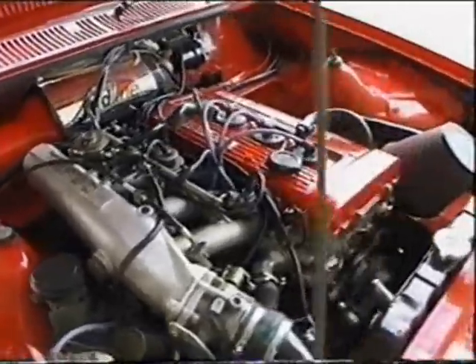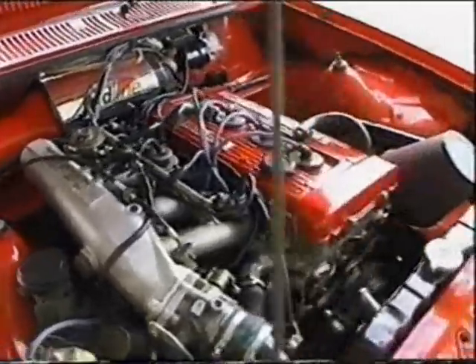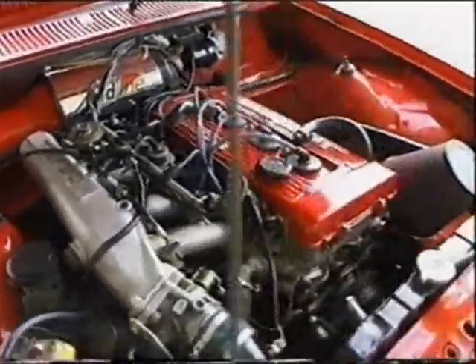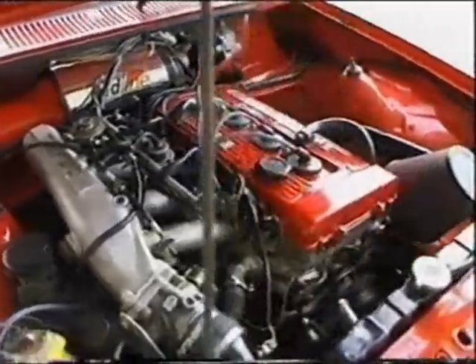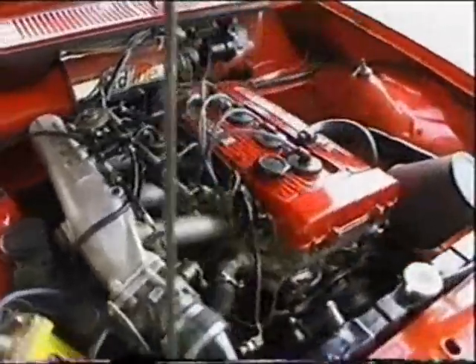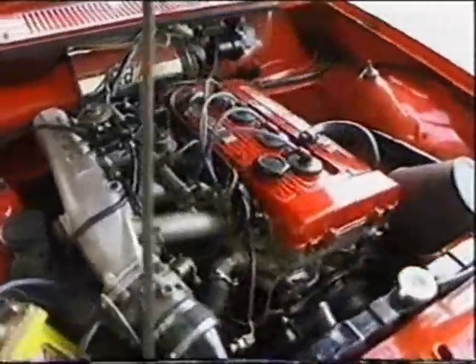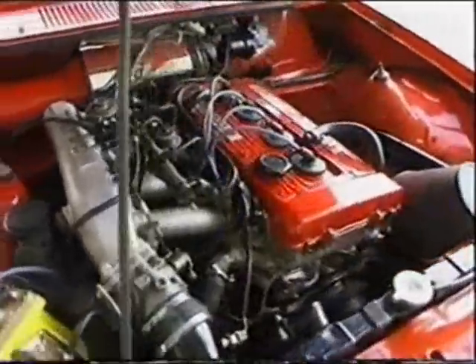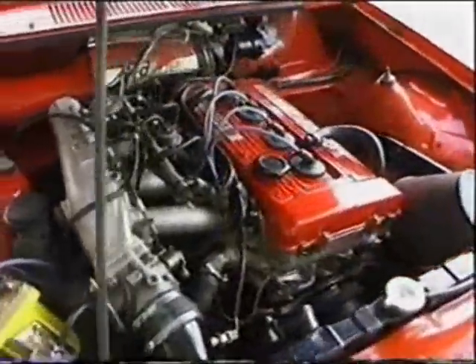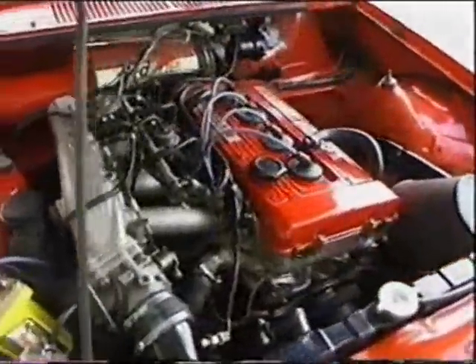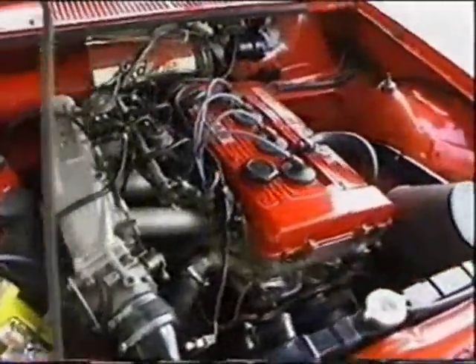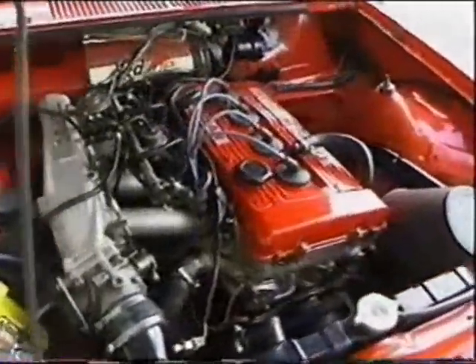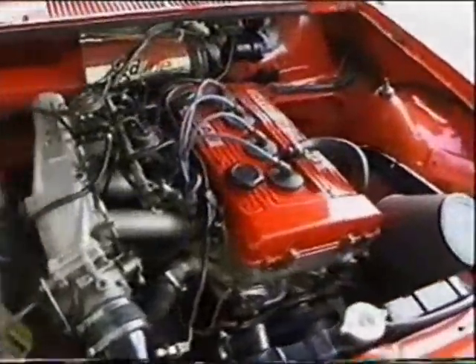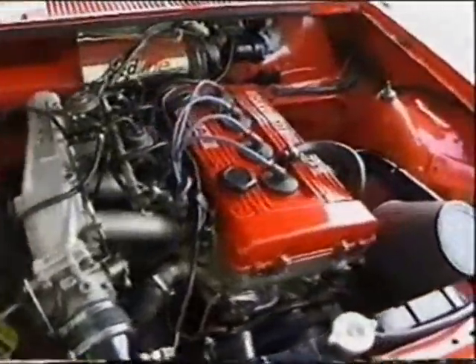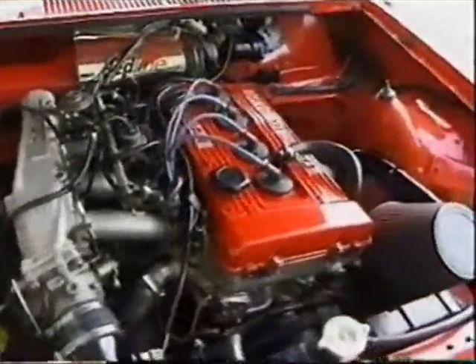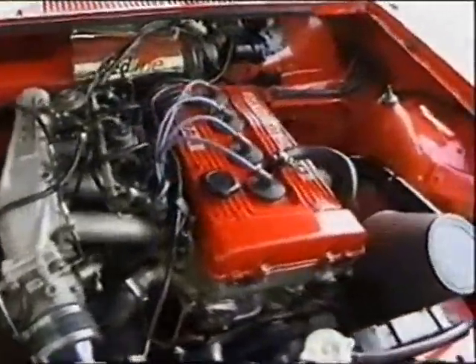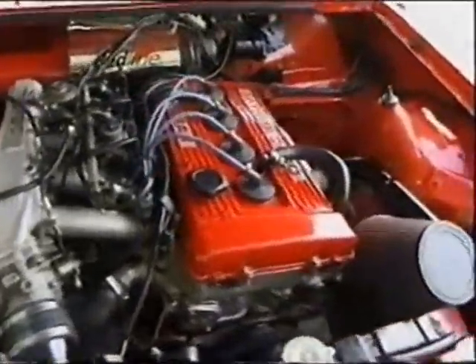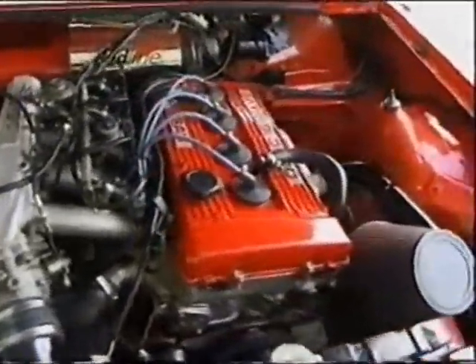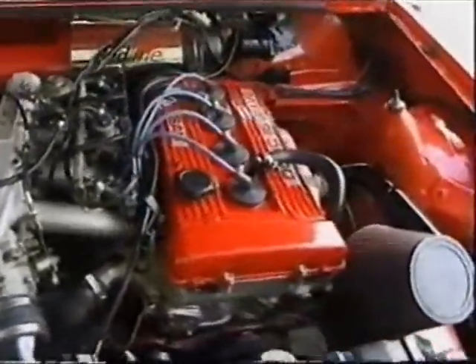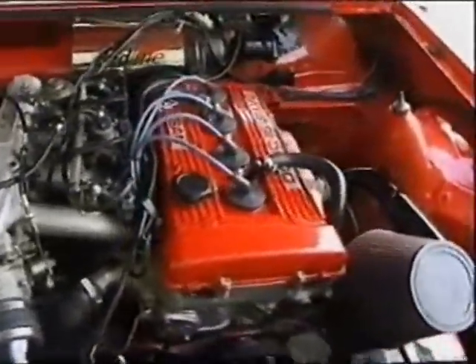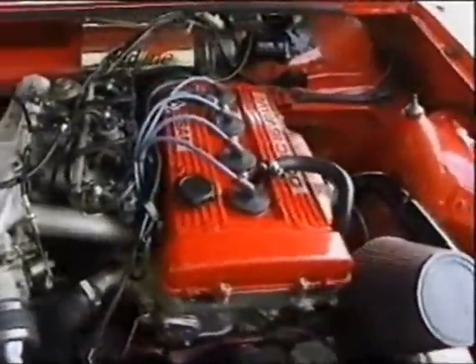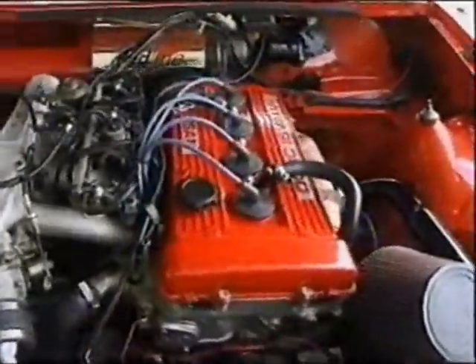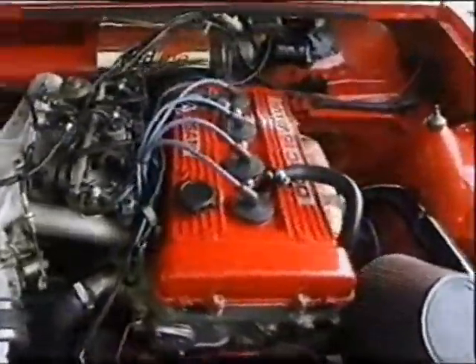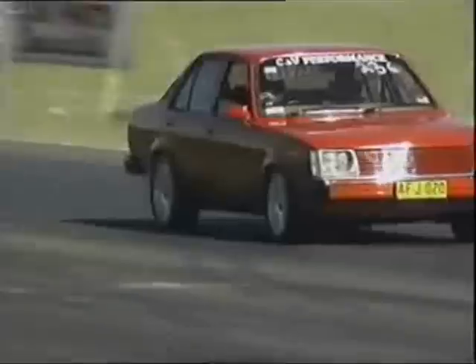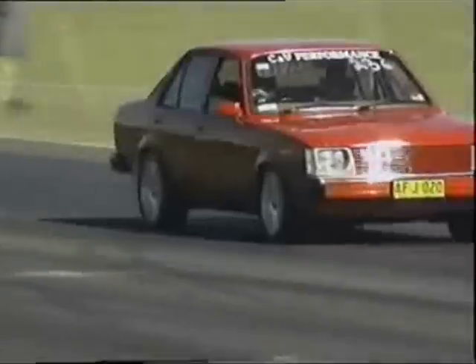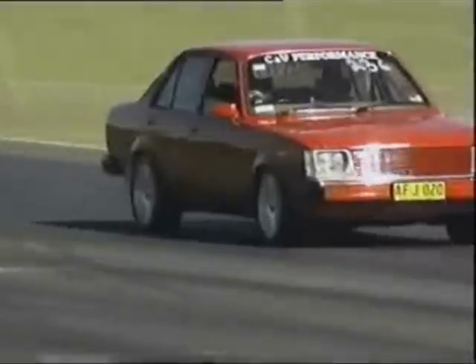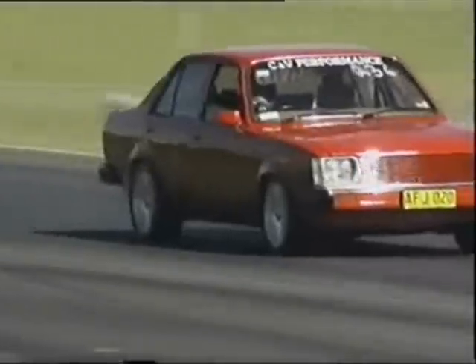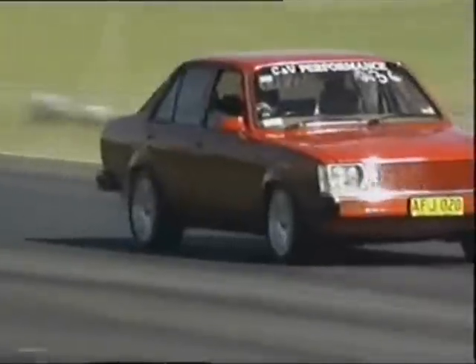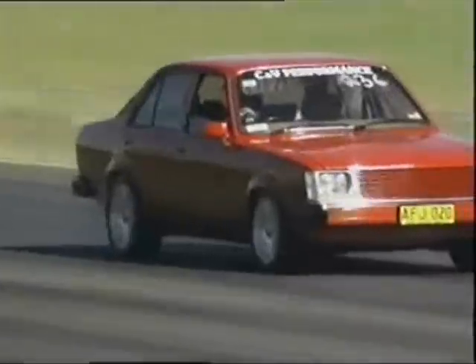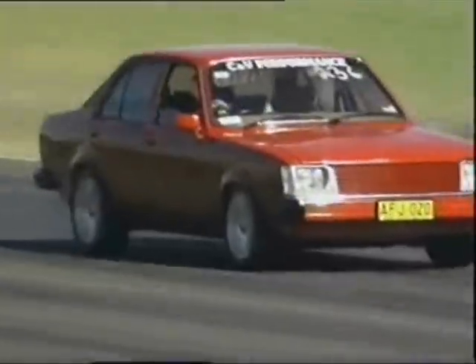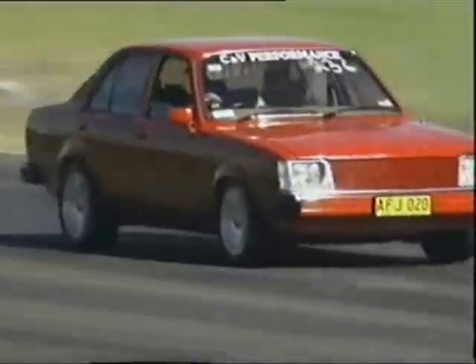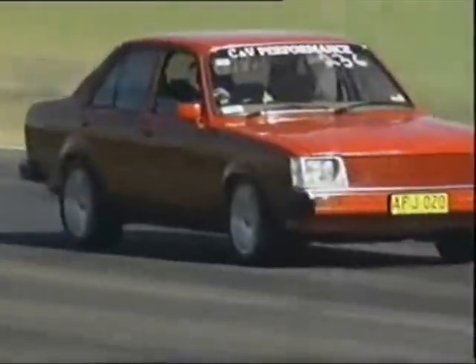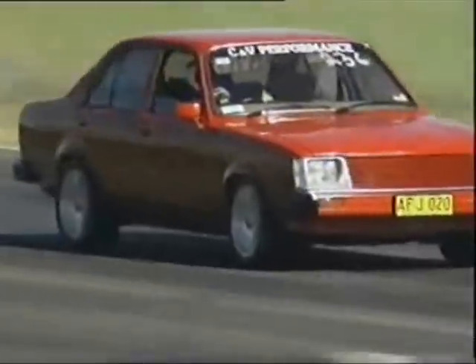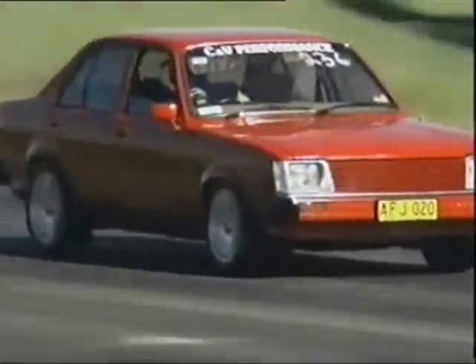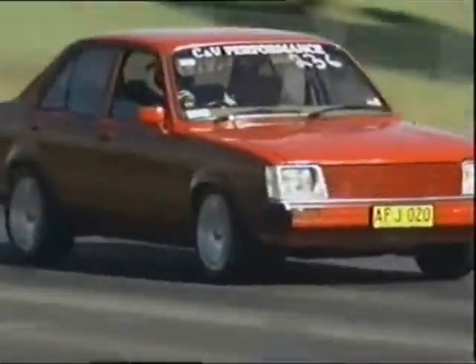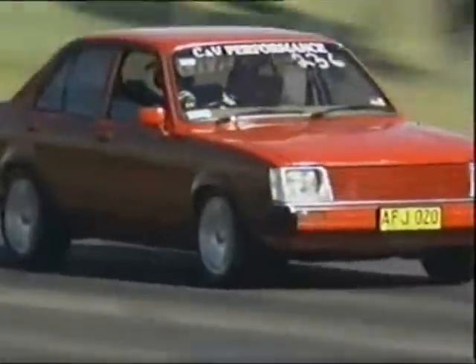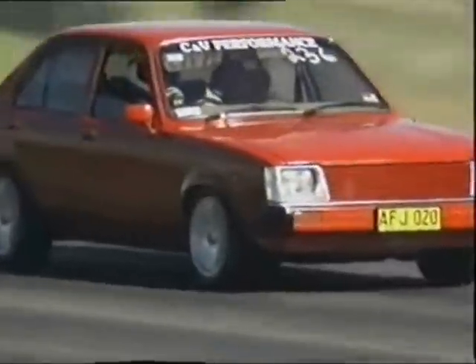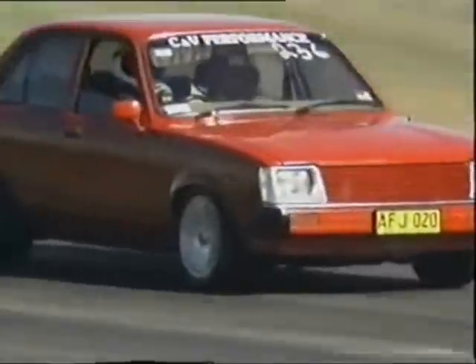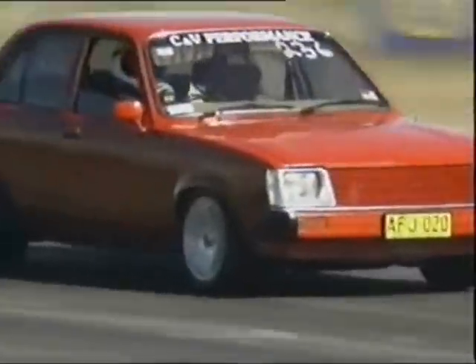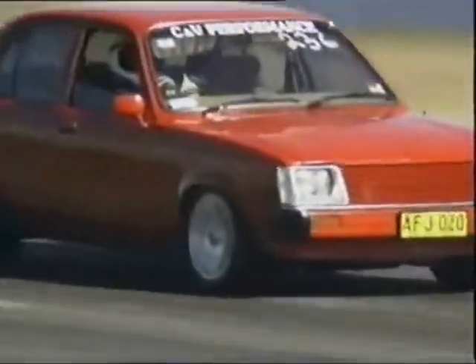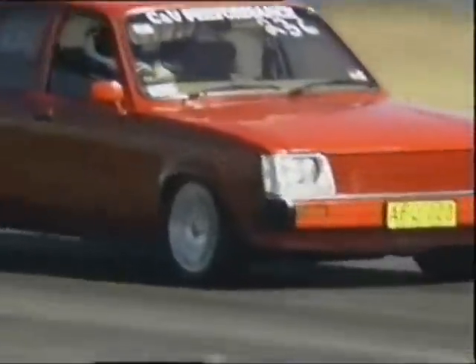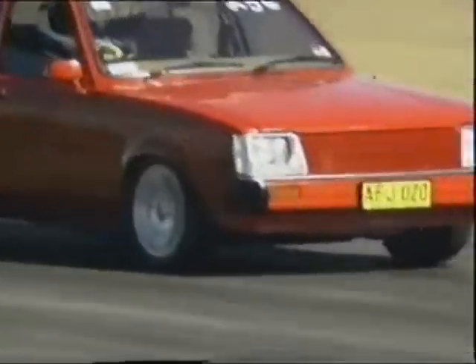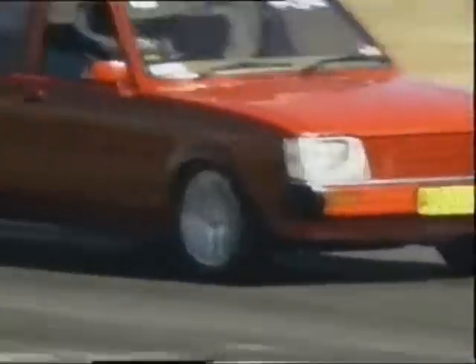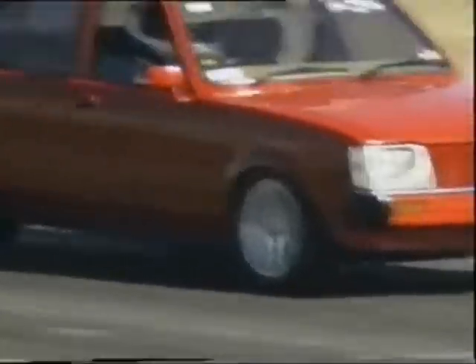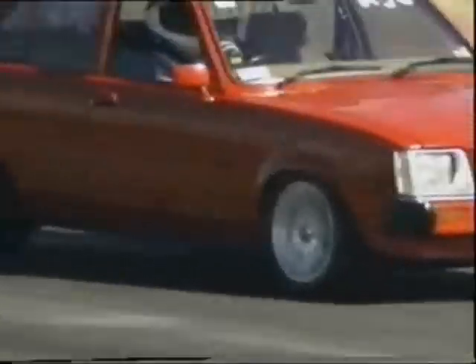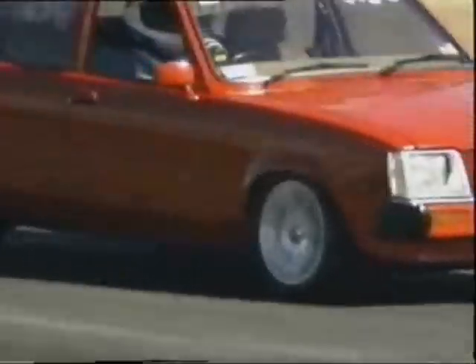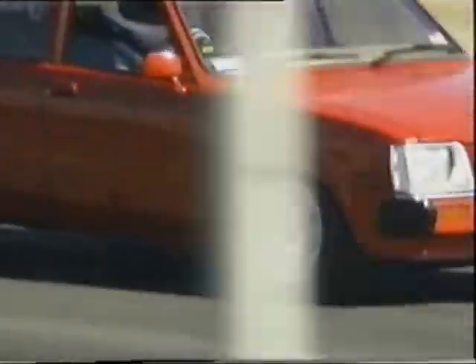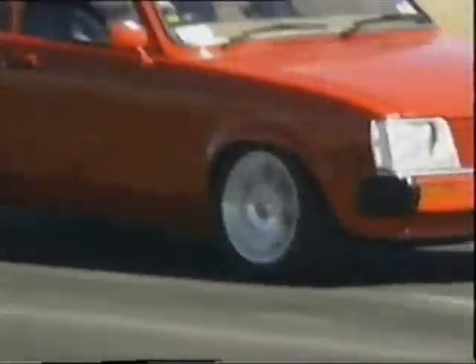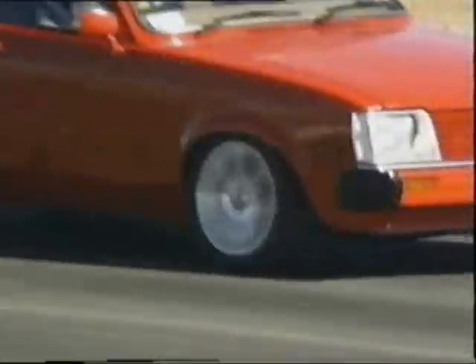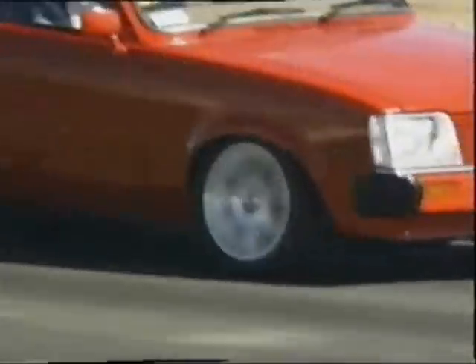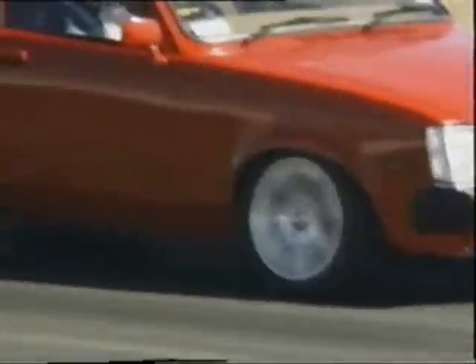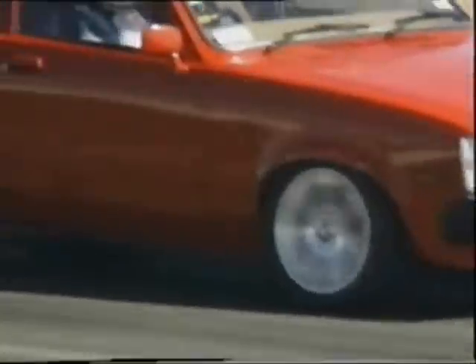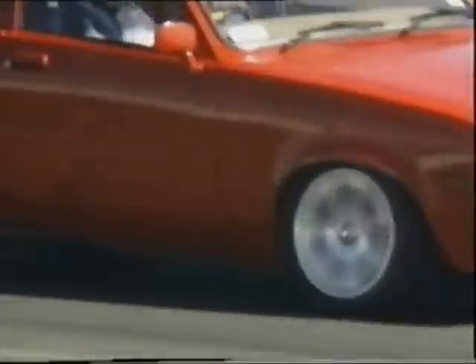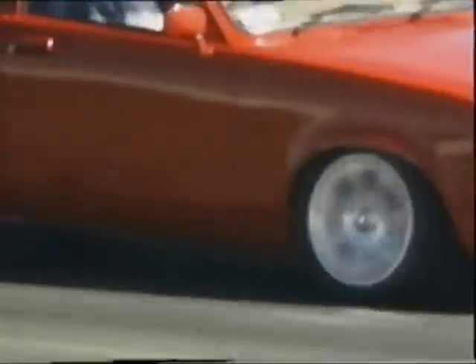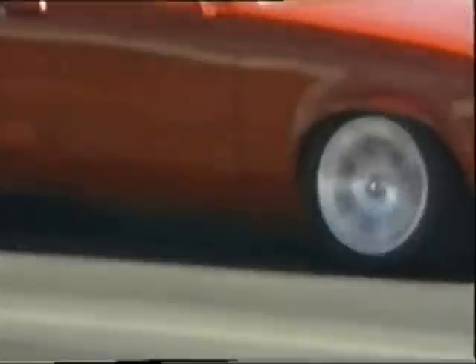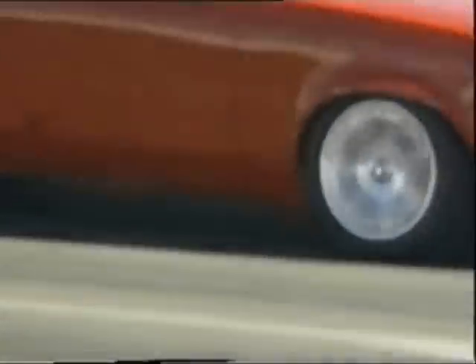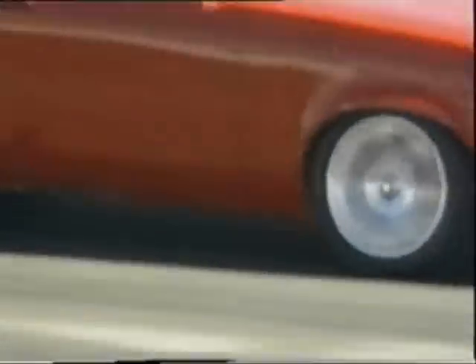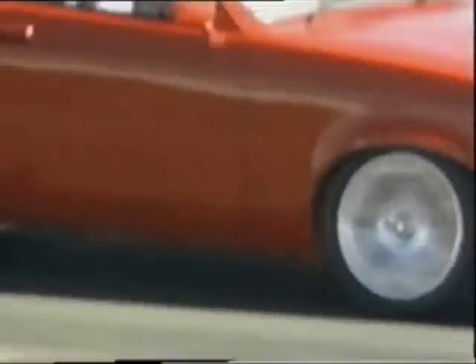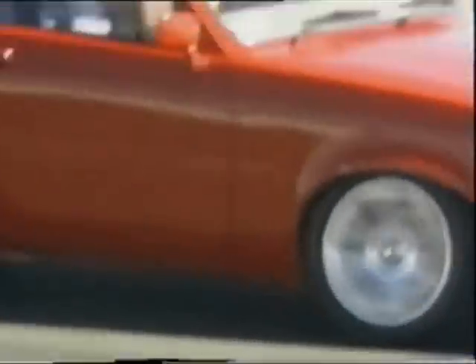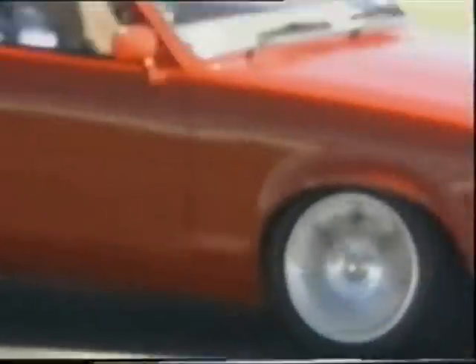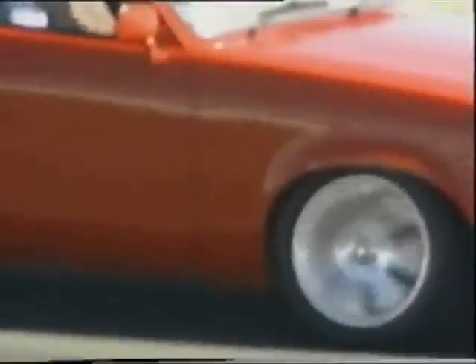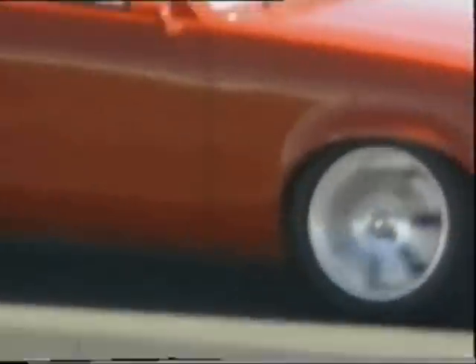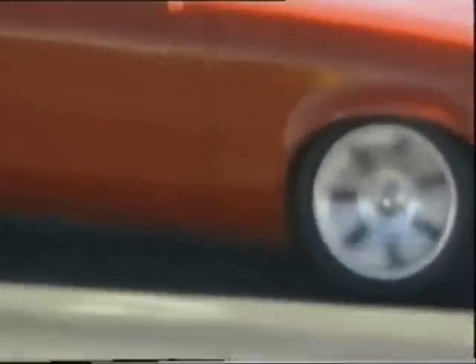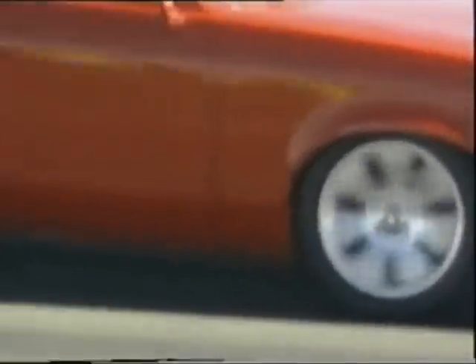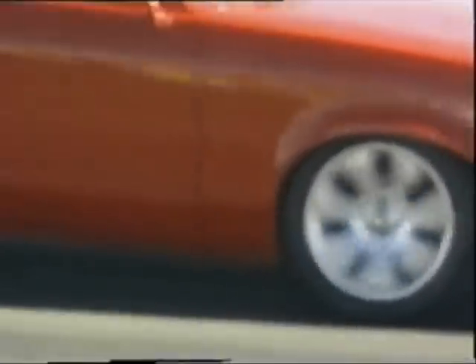But otherwise it fits in pretty good. The only problem was probably the brakes — they were too small standard, of course, so we had to go up to BMW brakes.